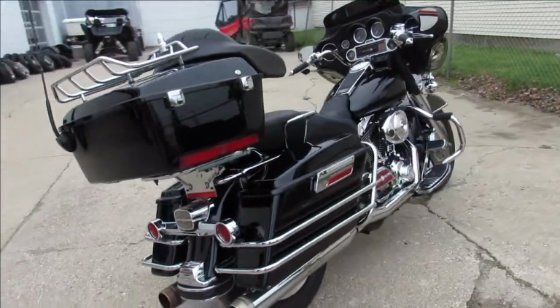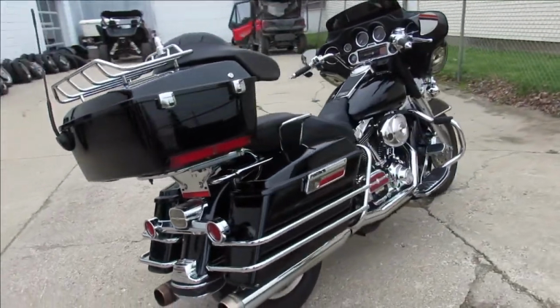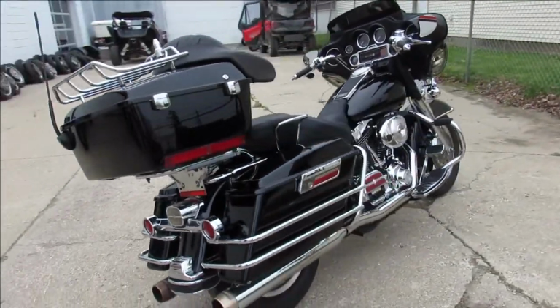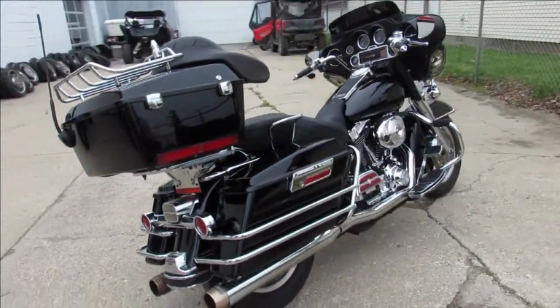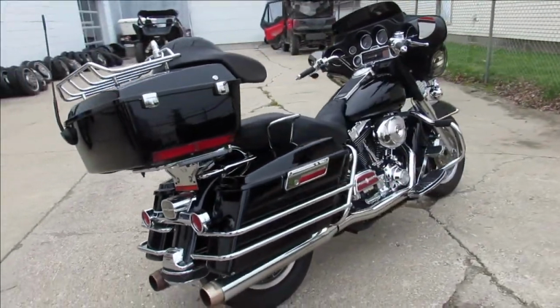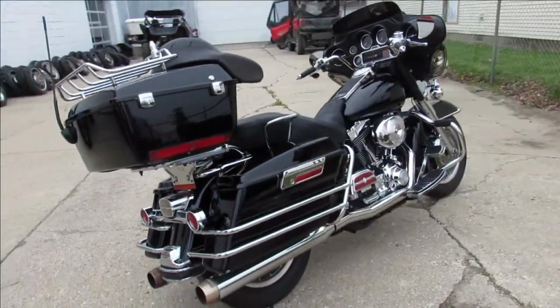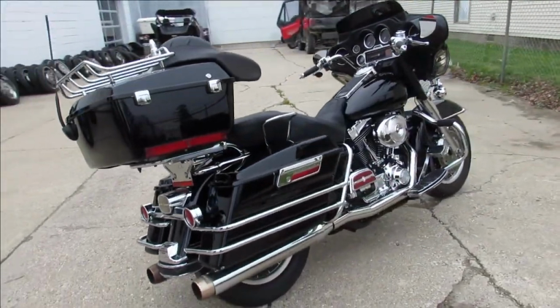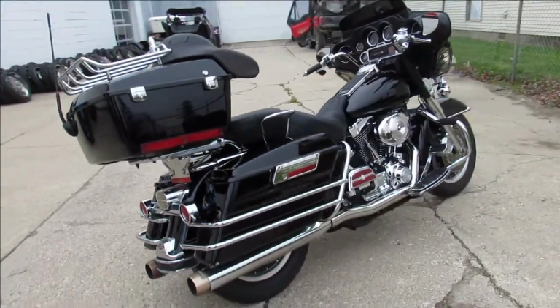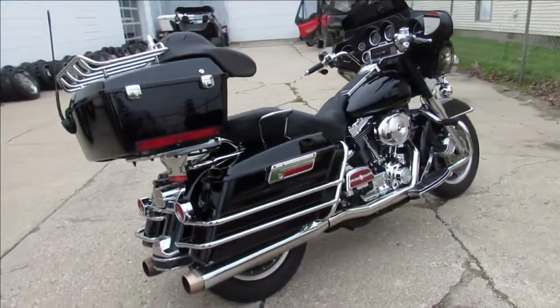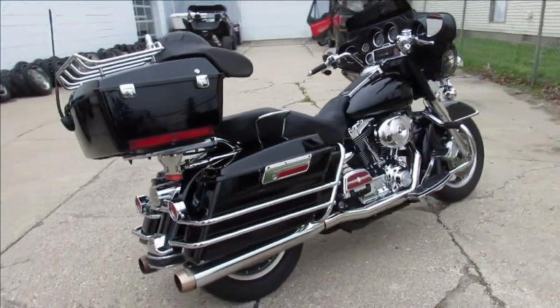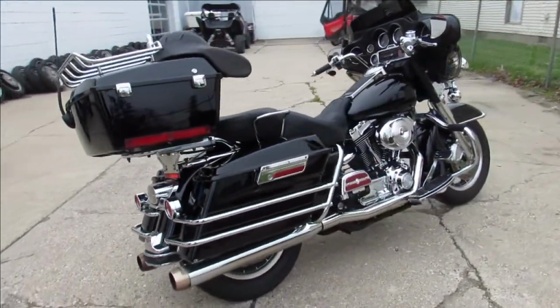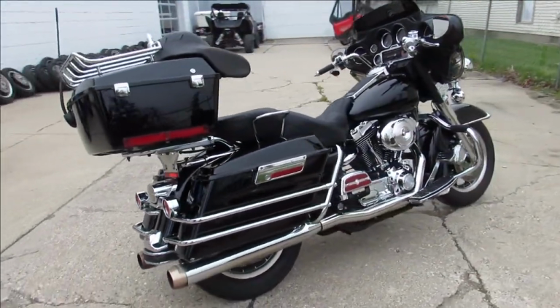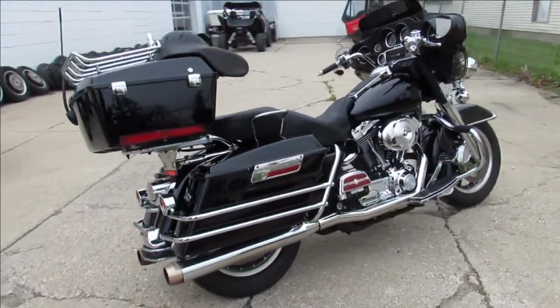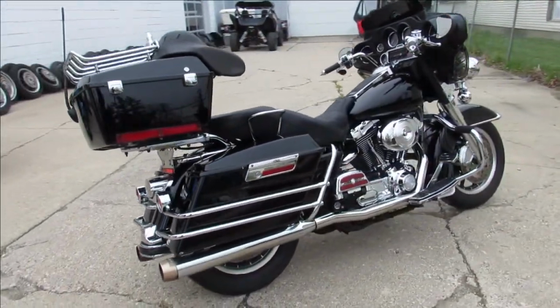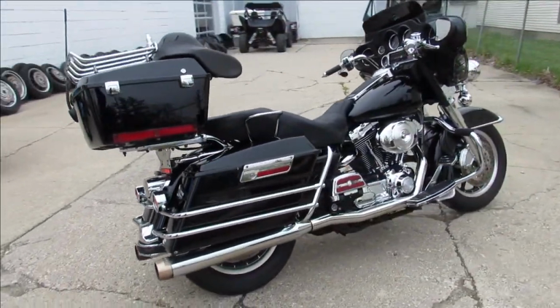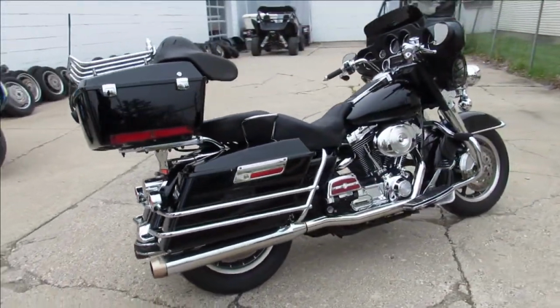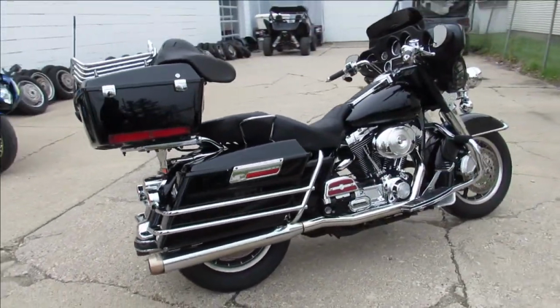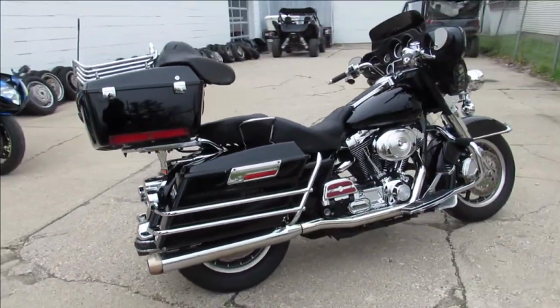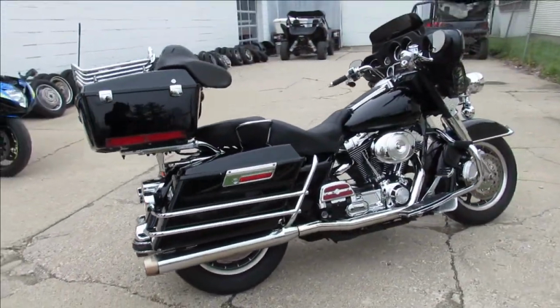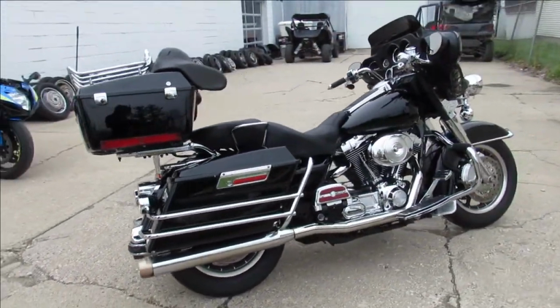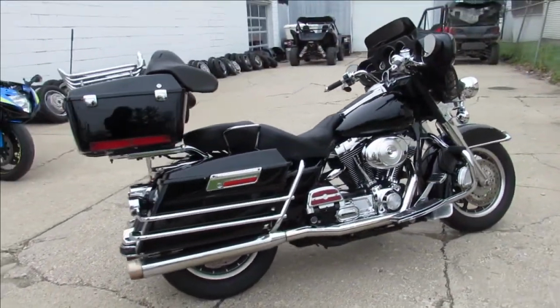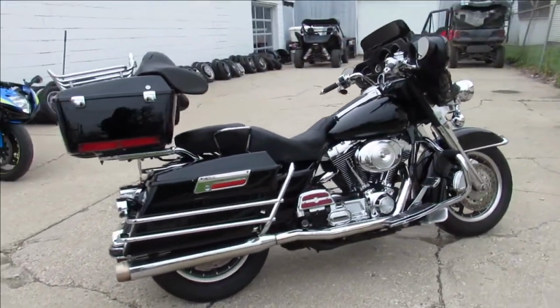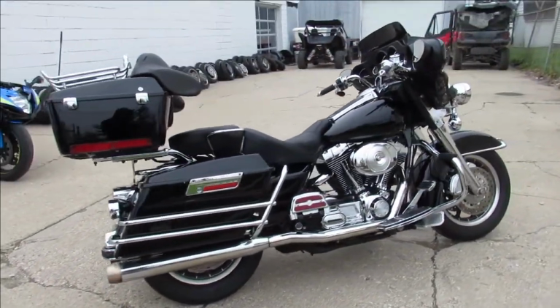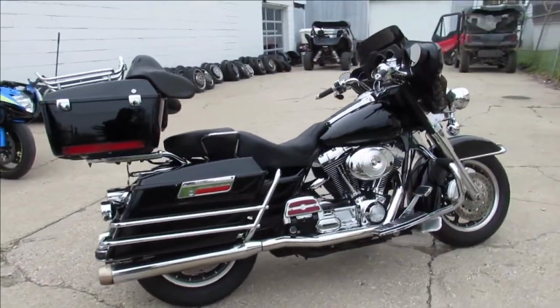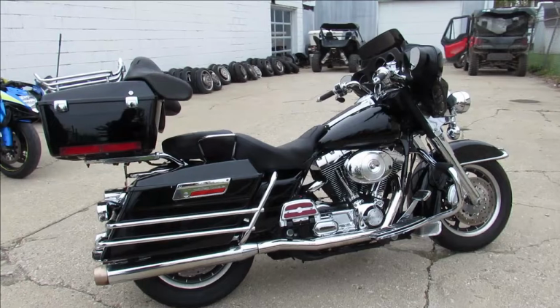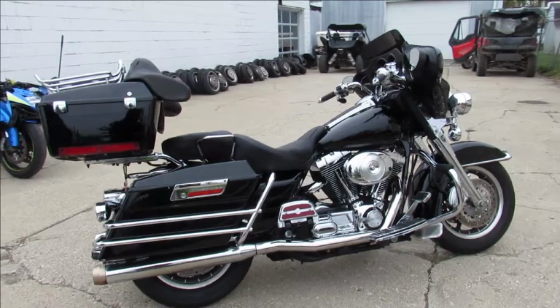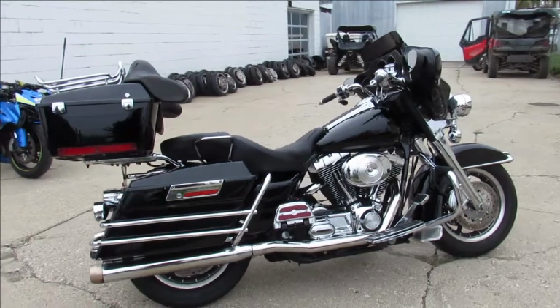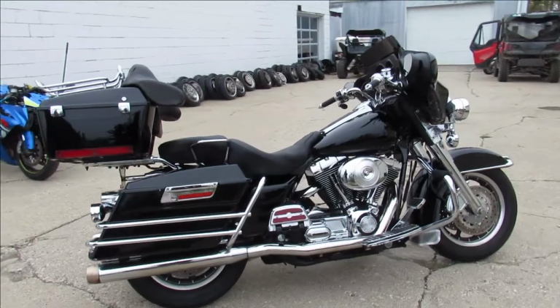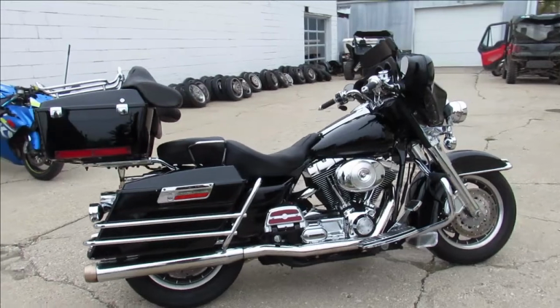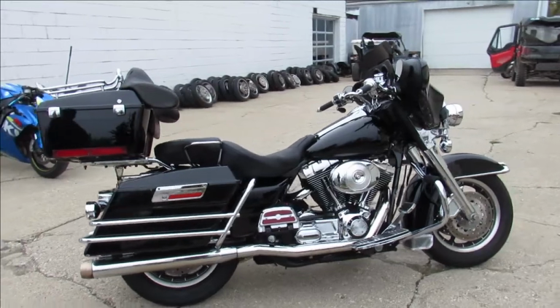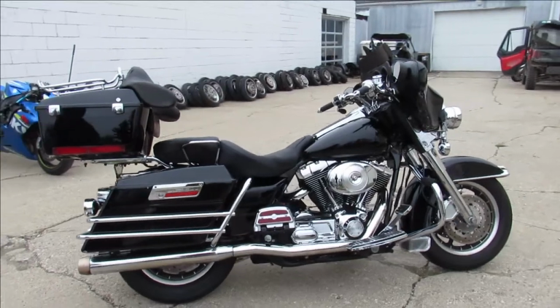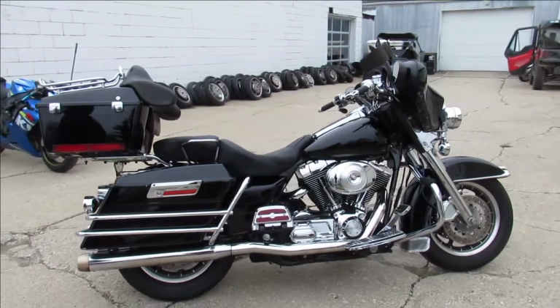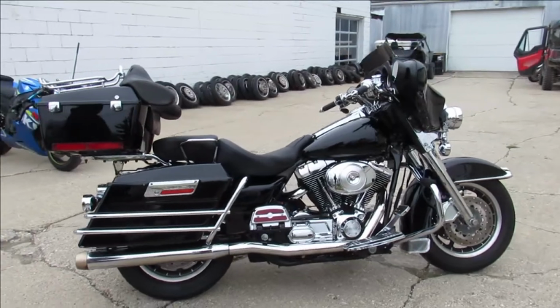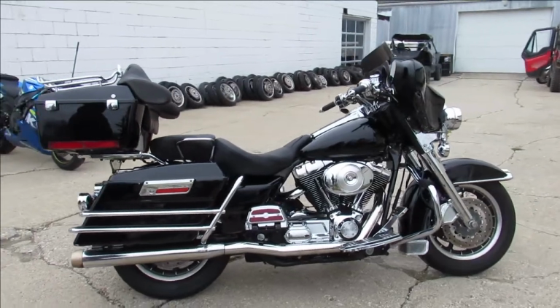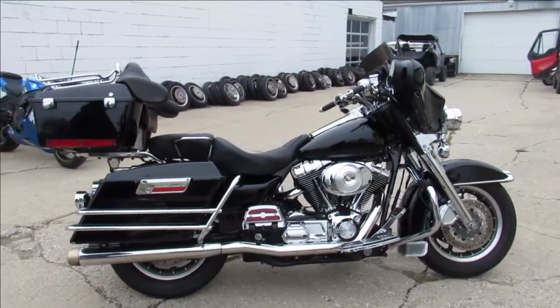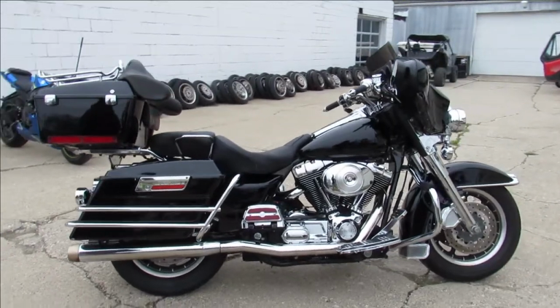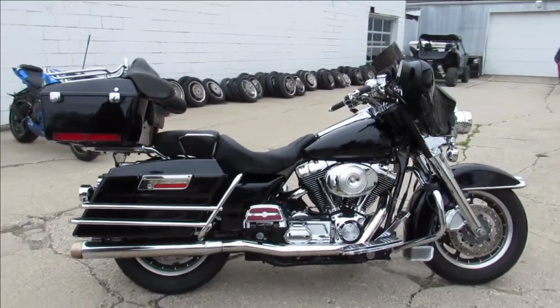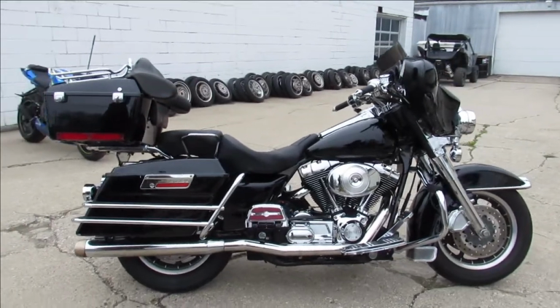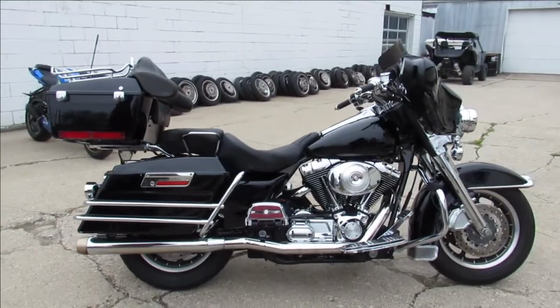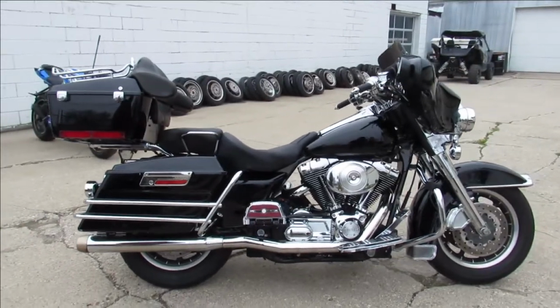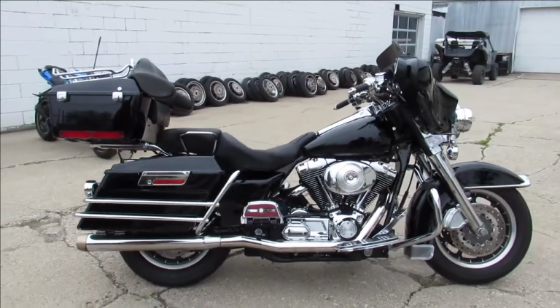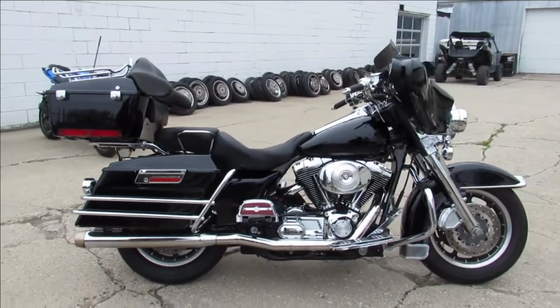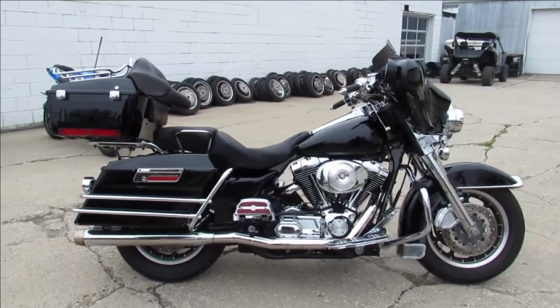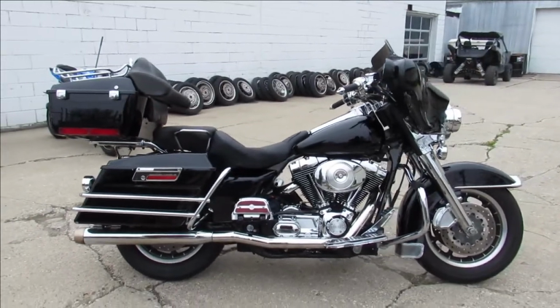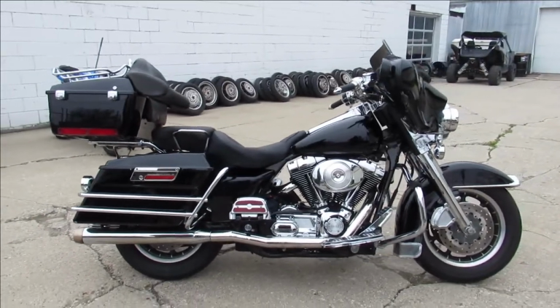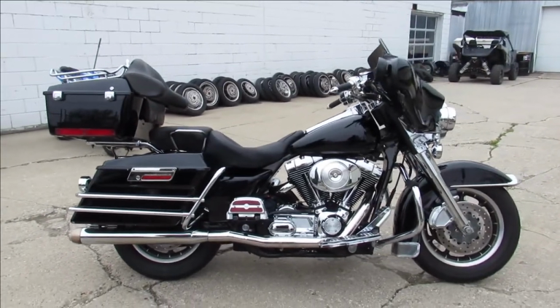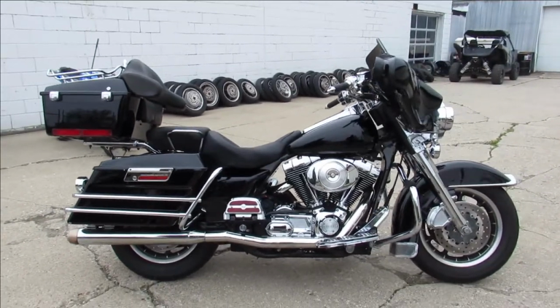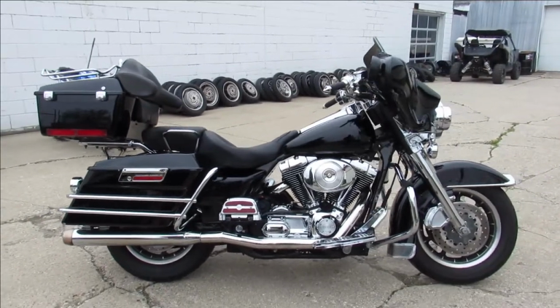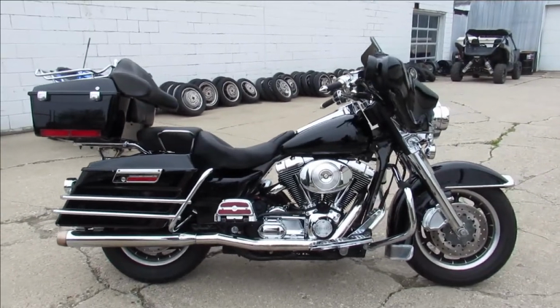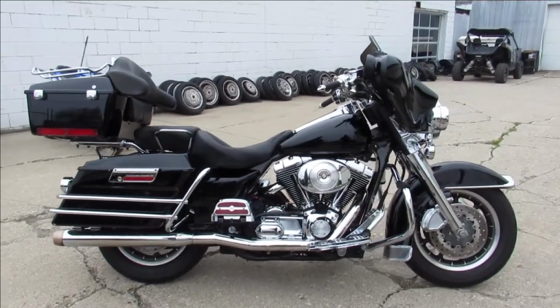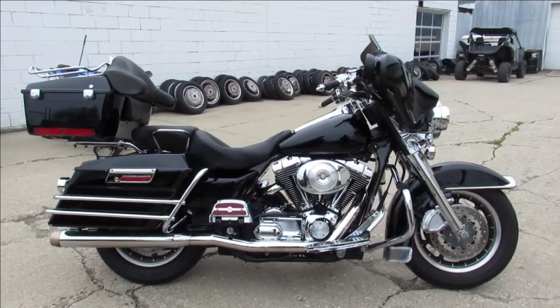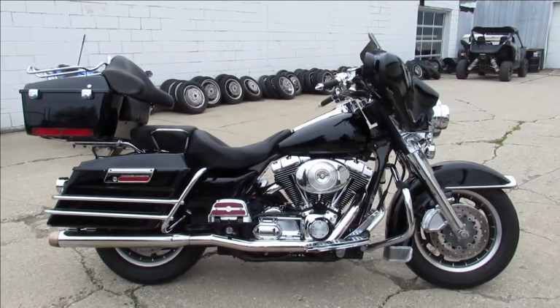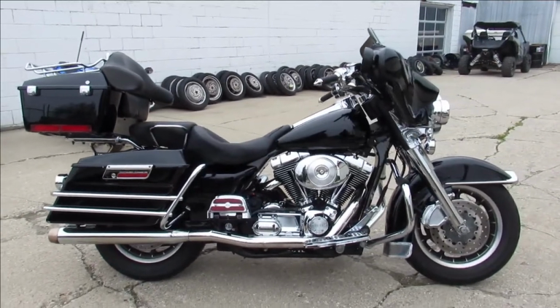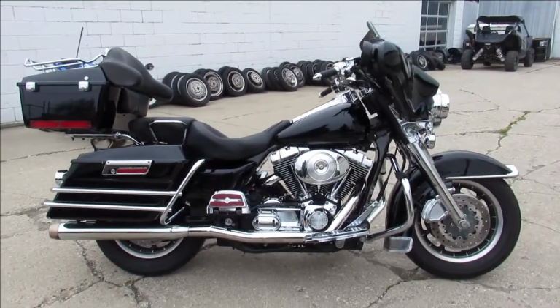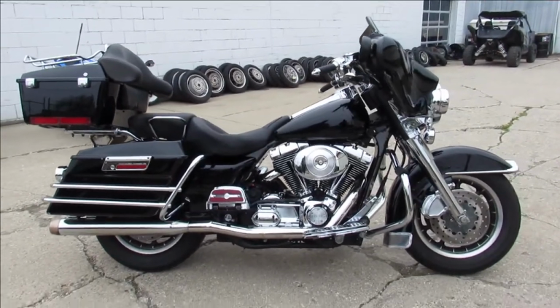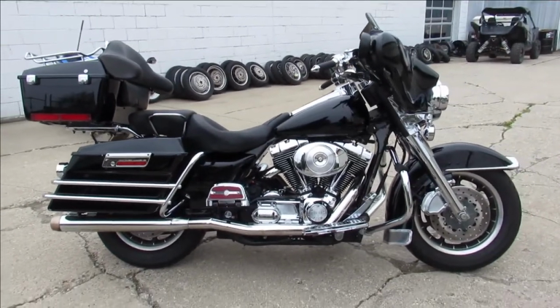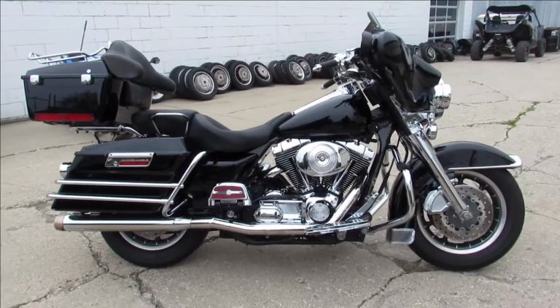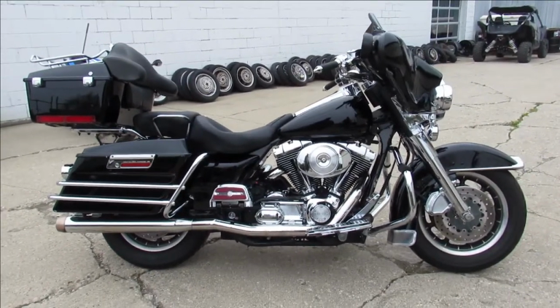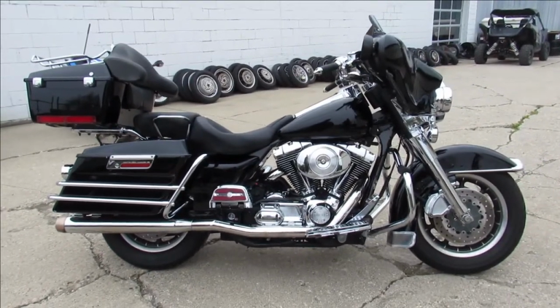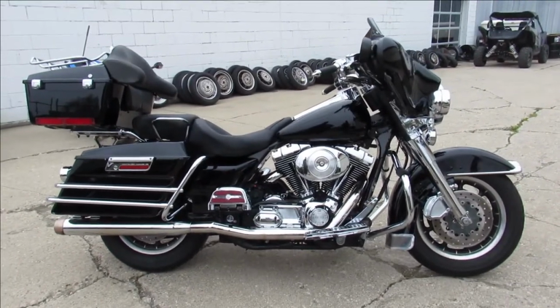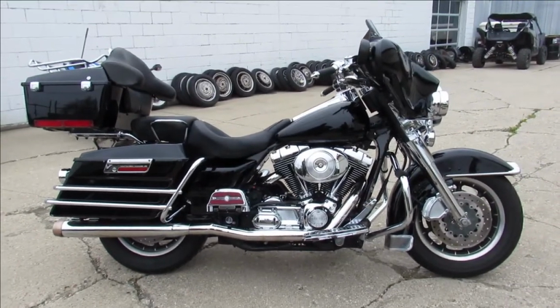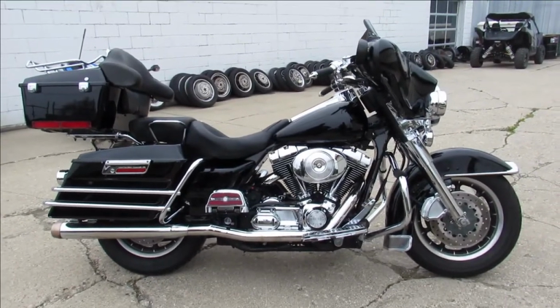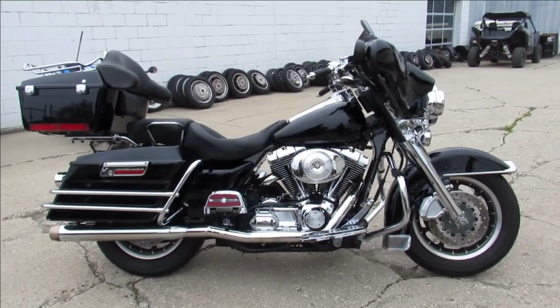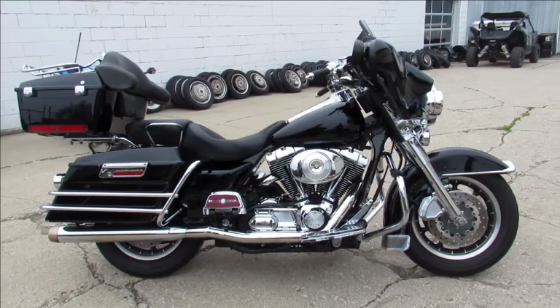2004 Electra Glide, only $6,999. Give us a call at 810-648-9500.